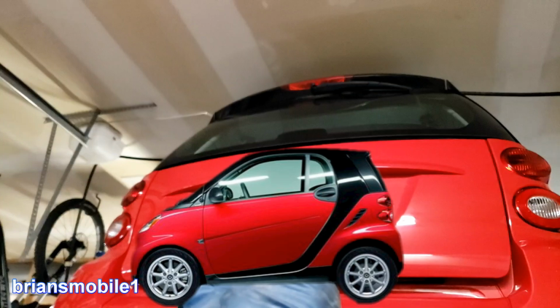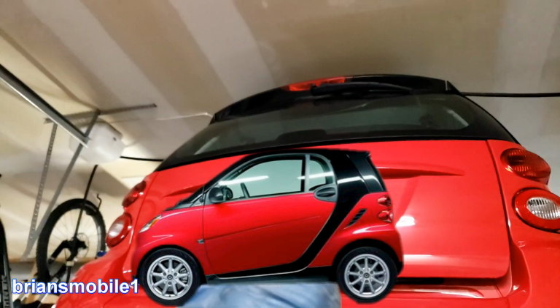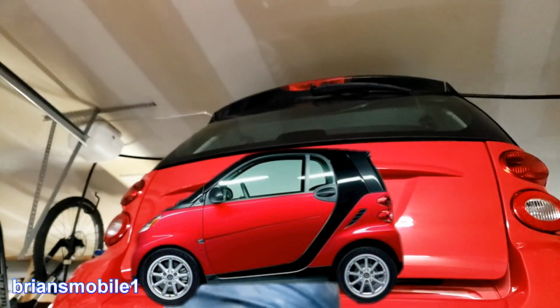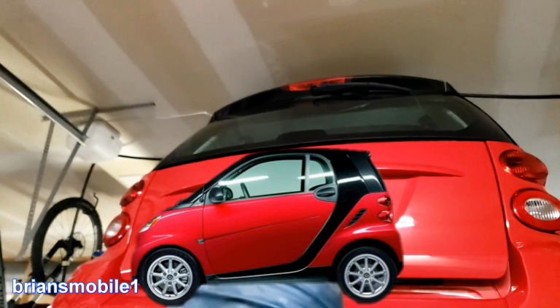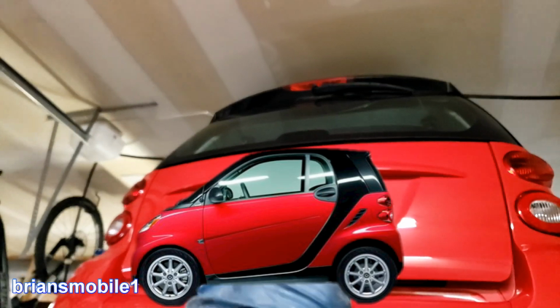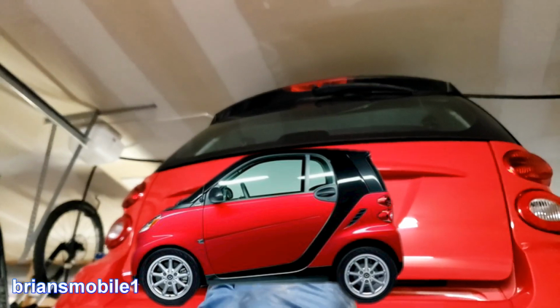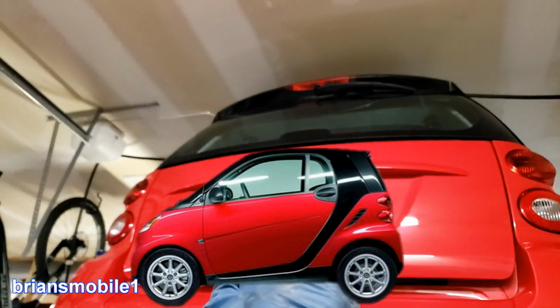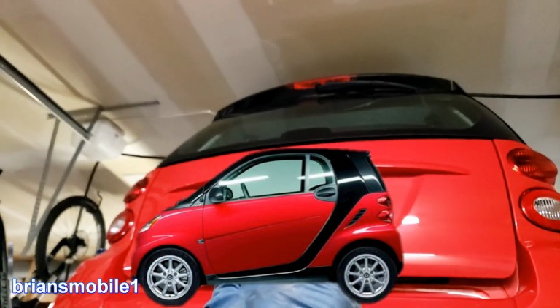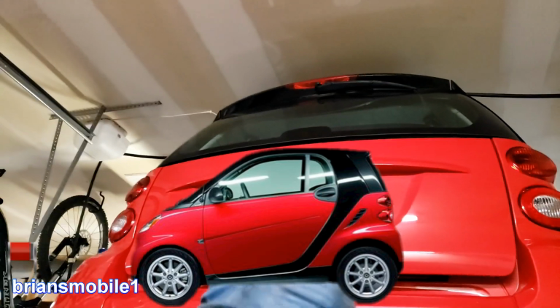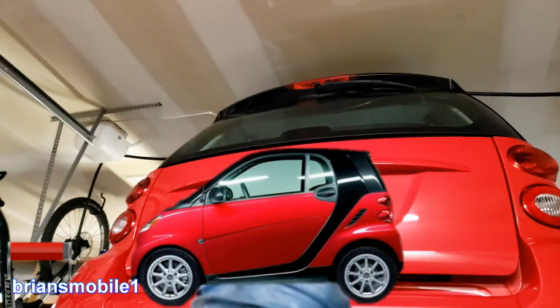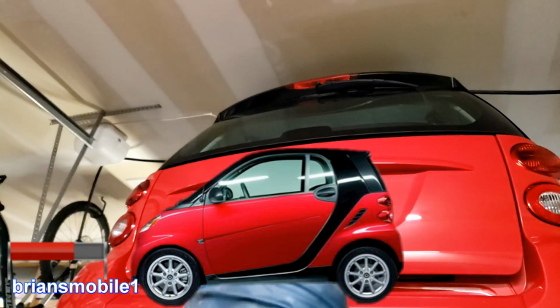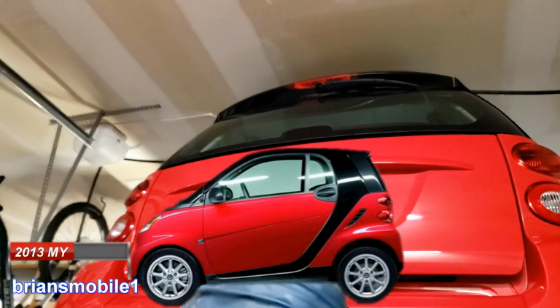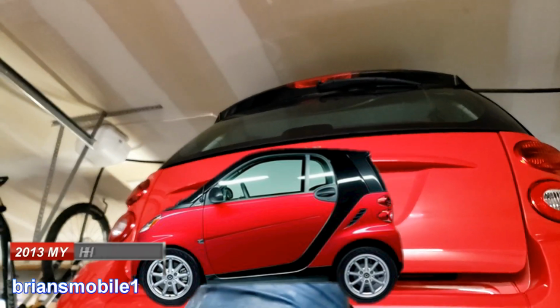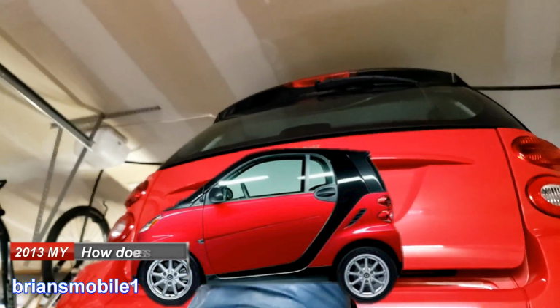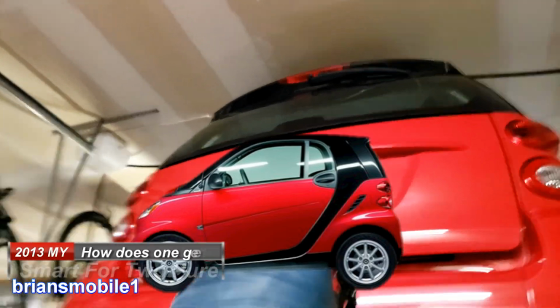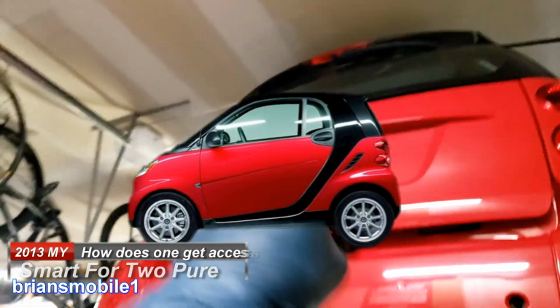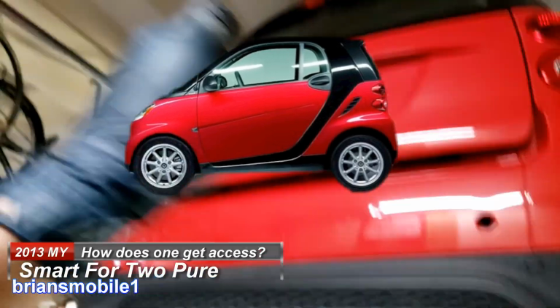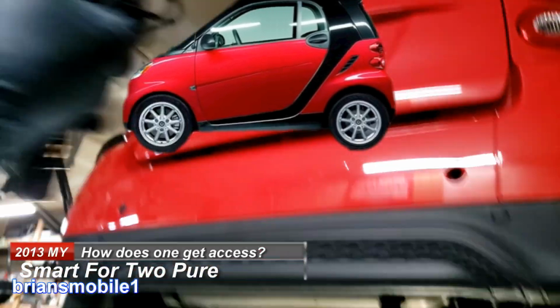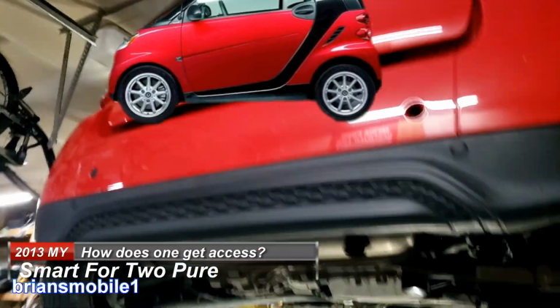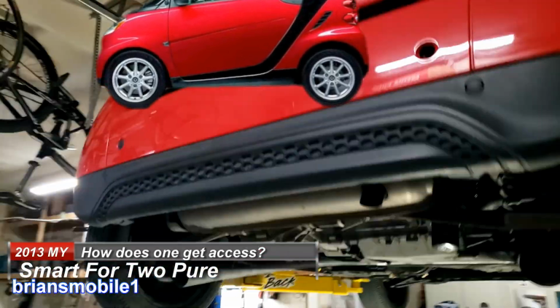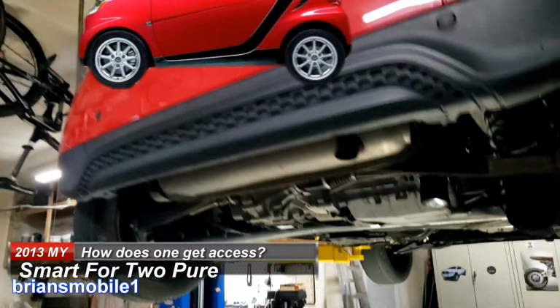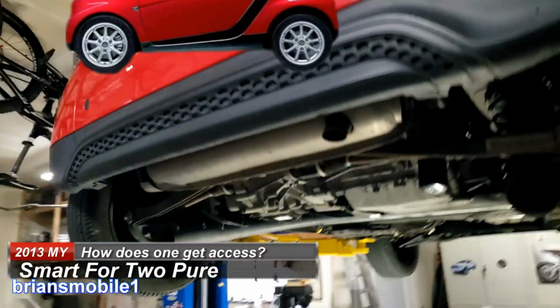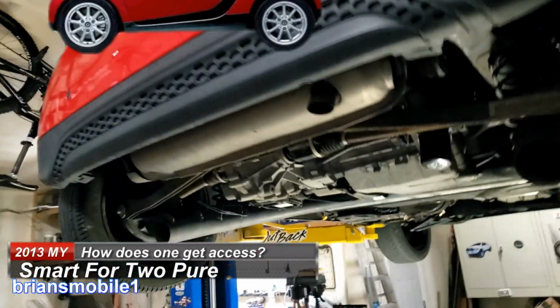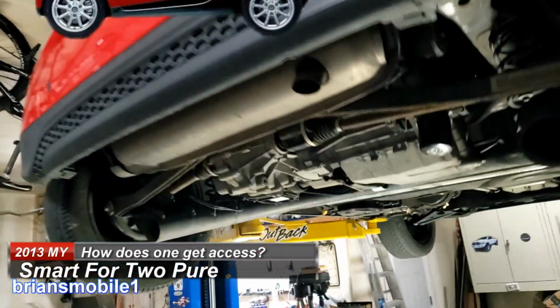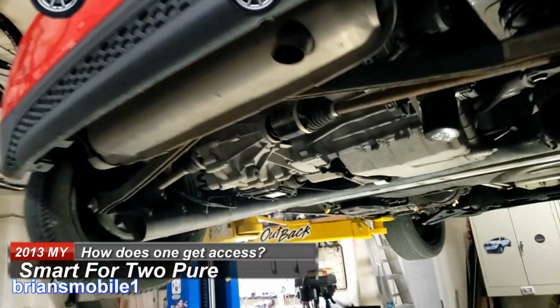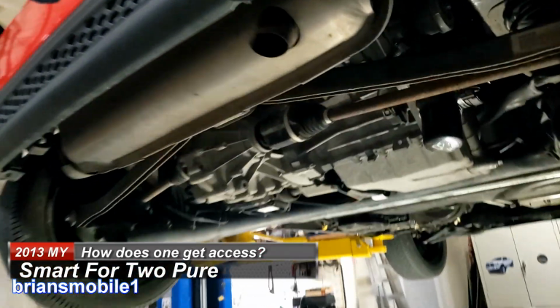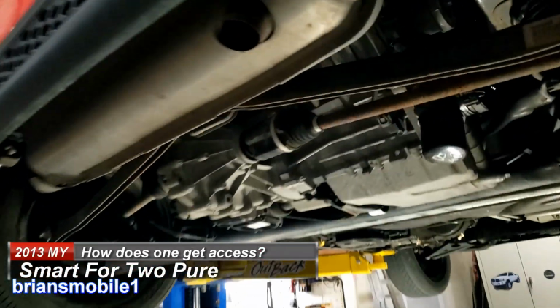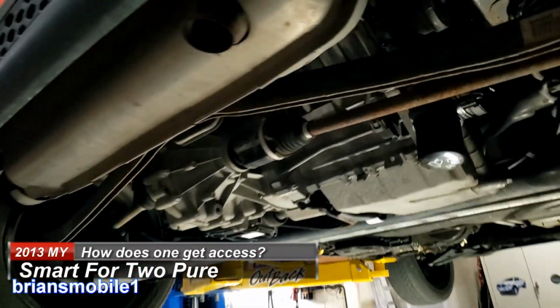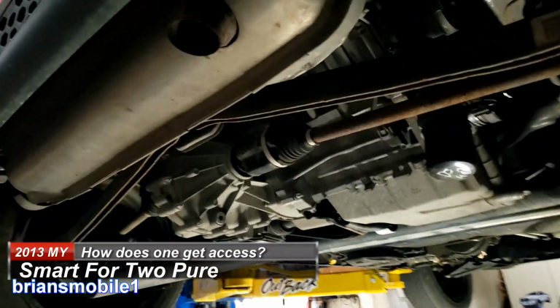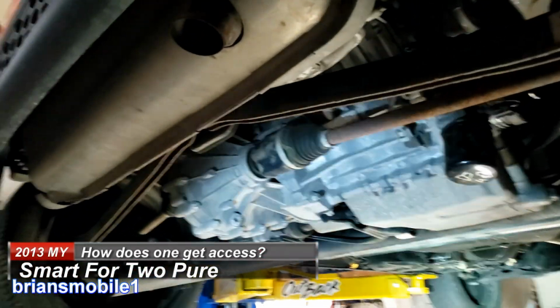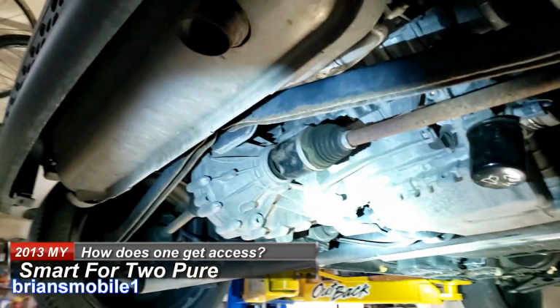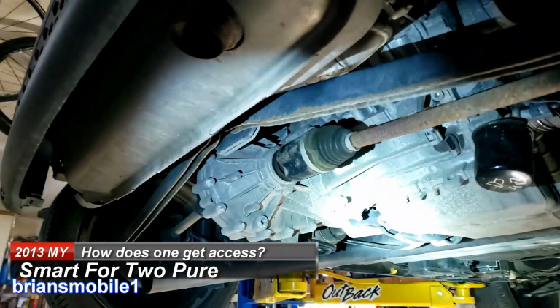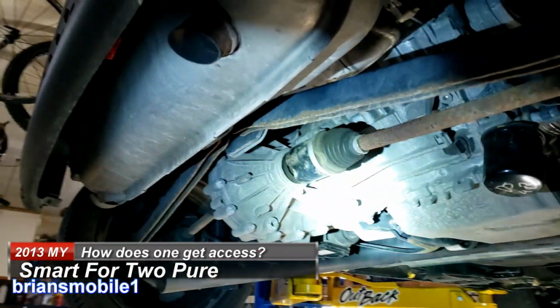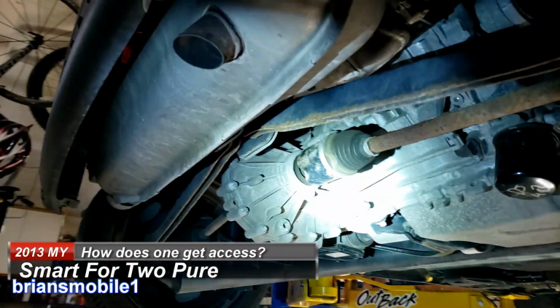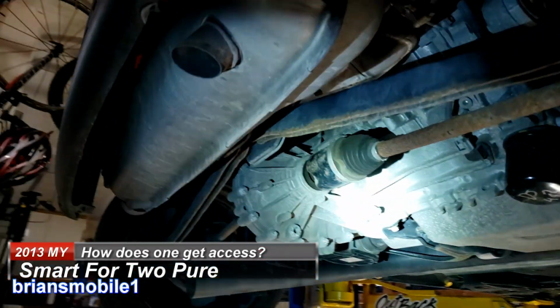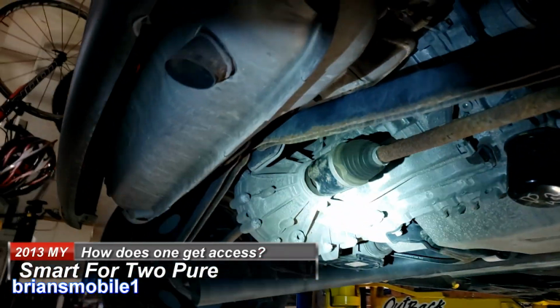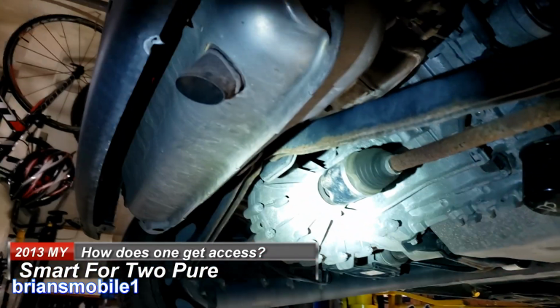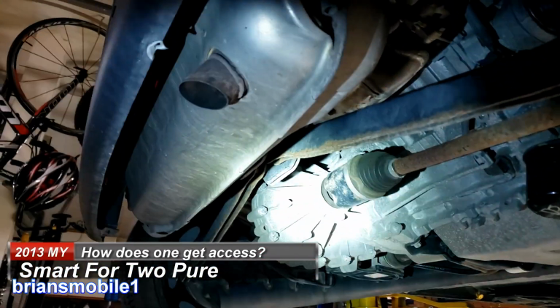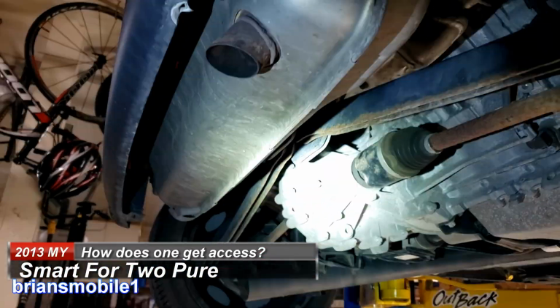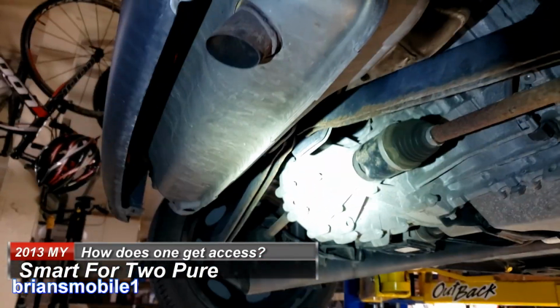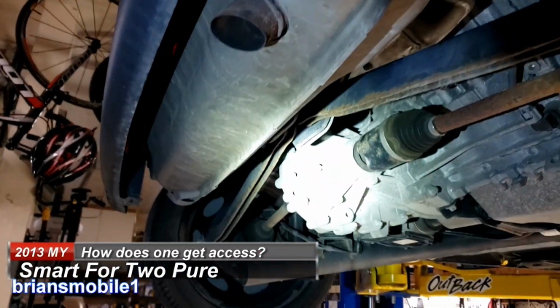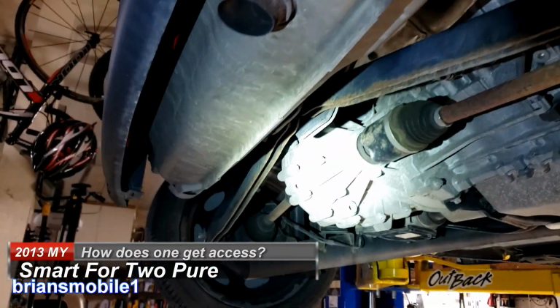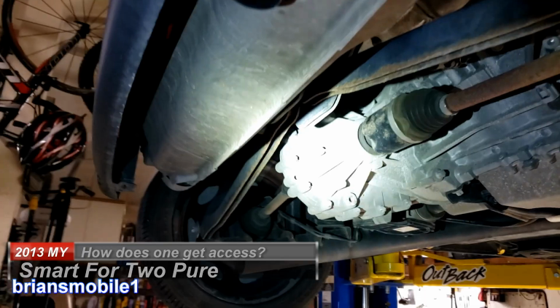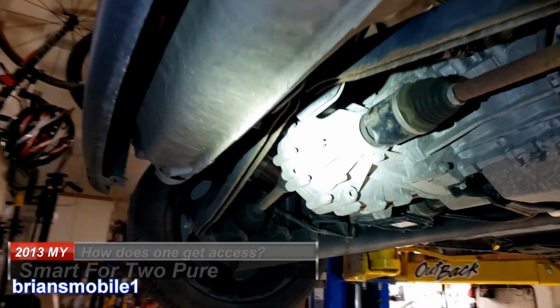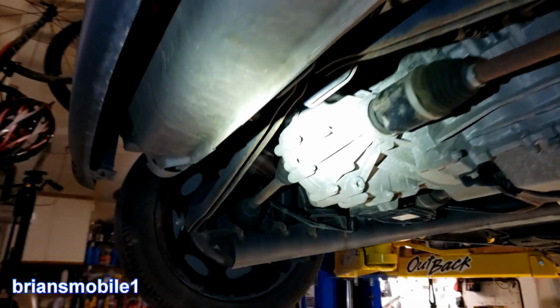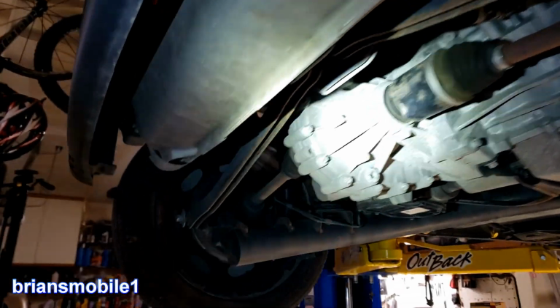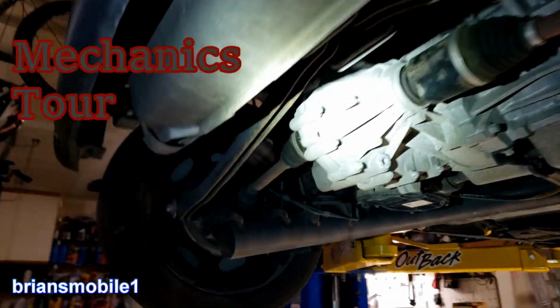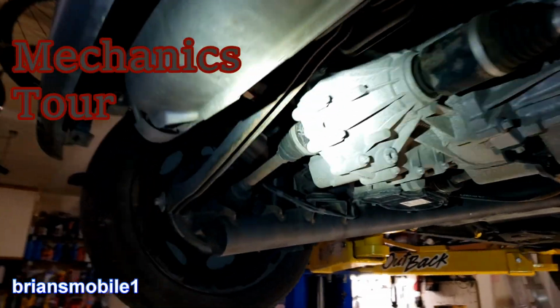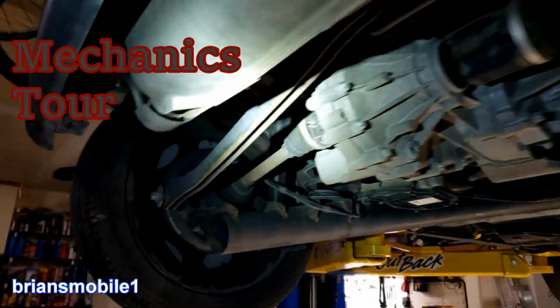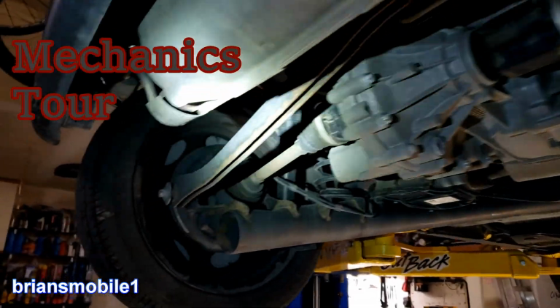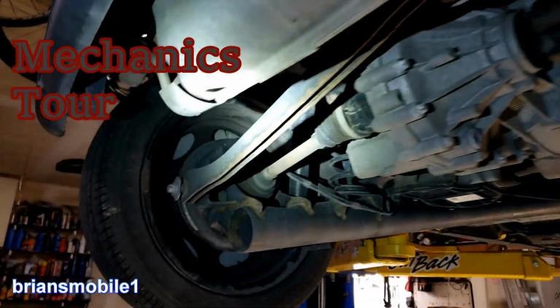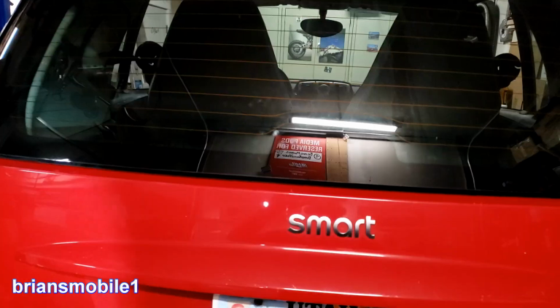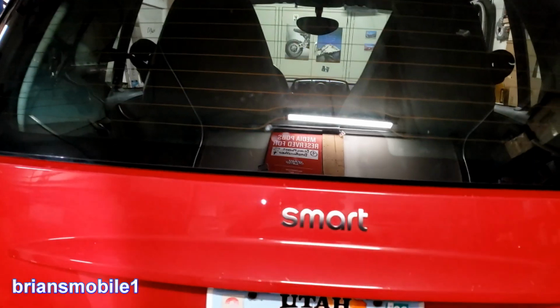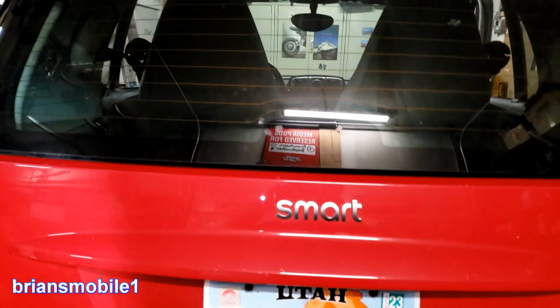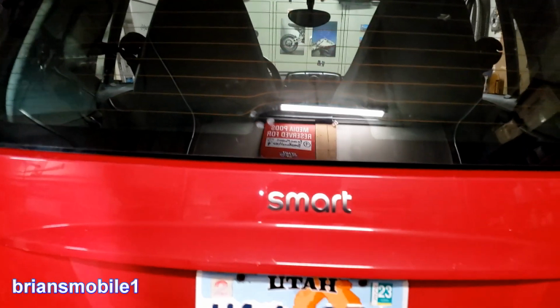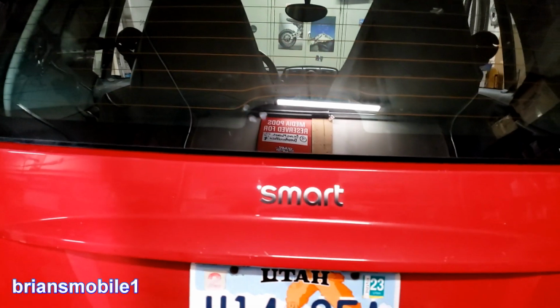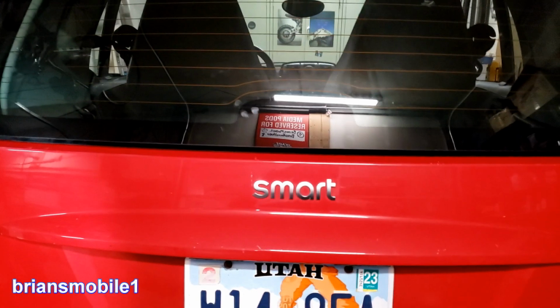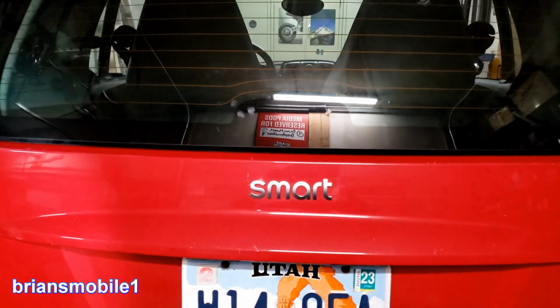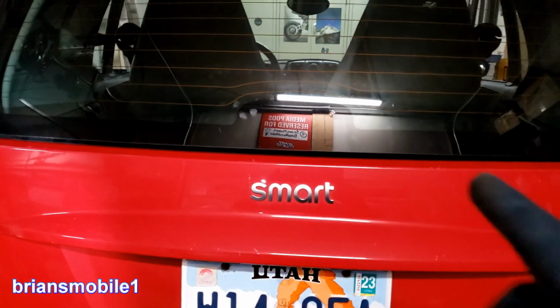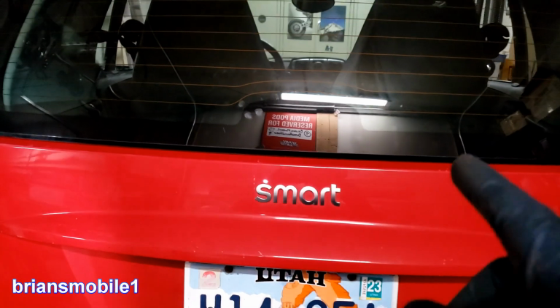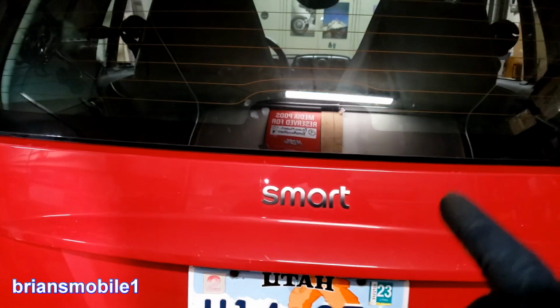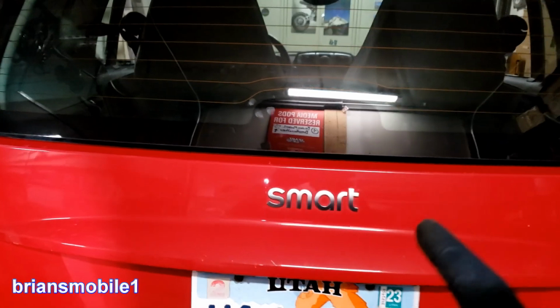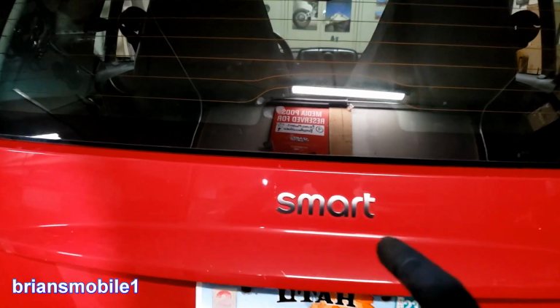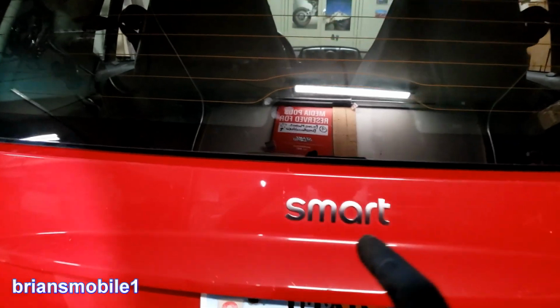This is a Smart ForTwo Pure. It's going to be a mechanics tour — the engine is in the back.